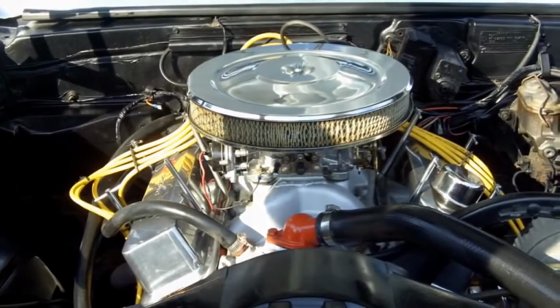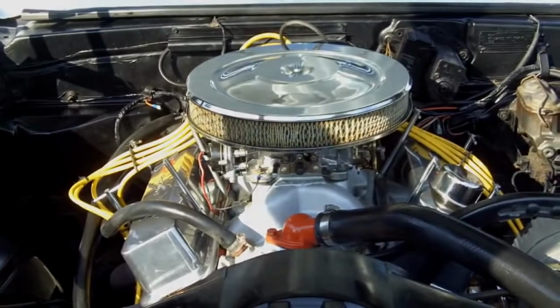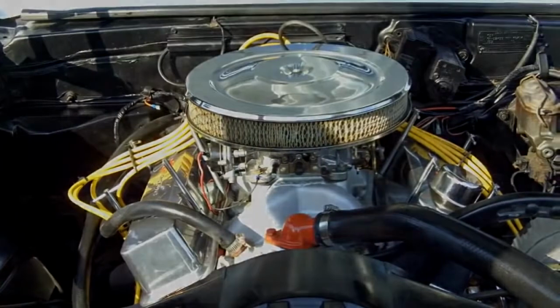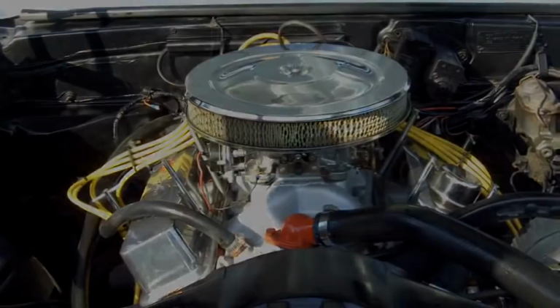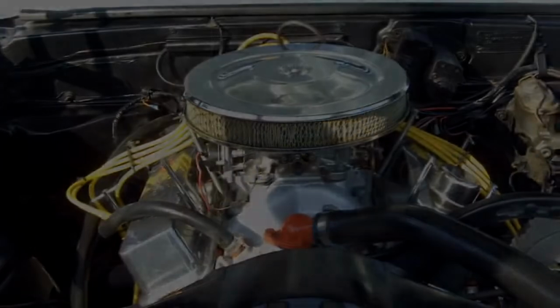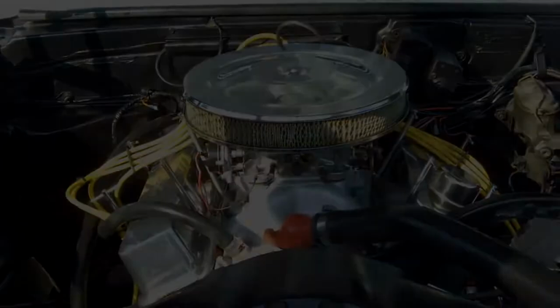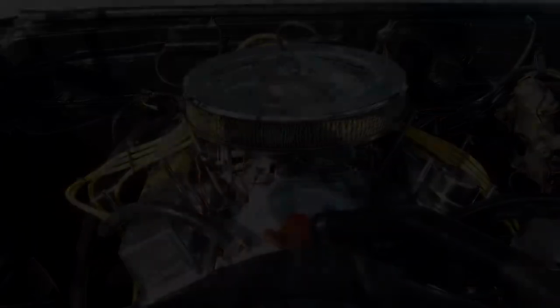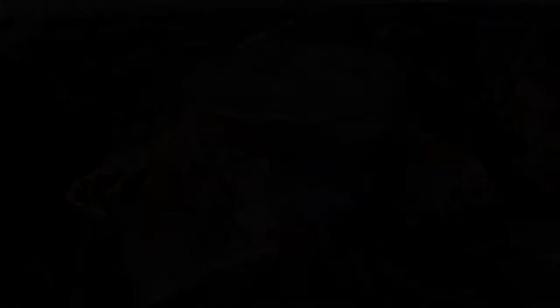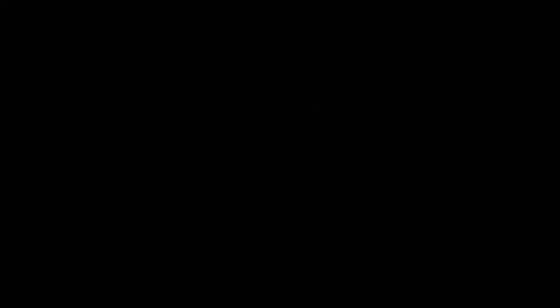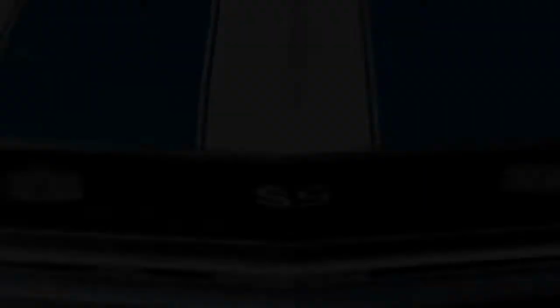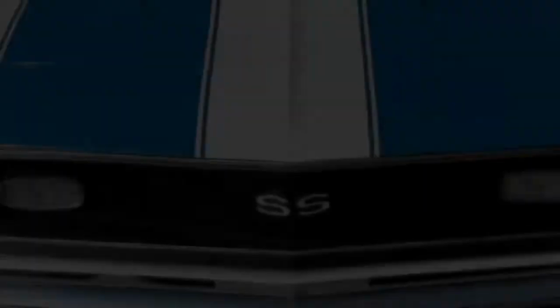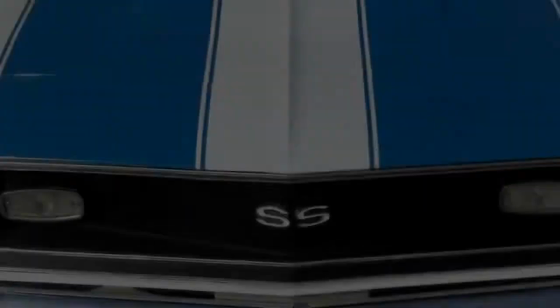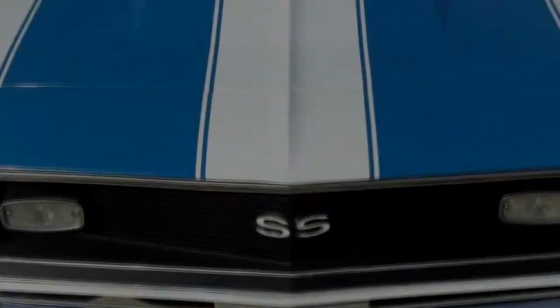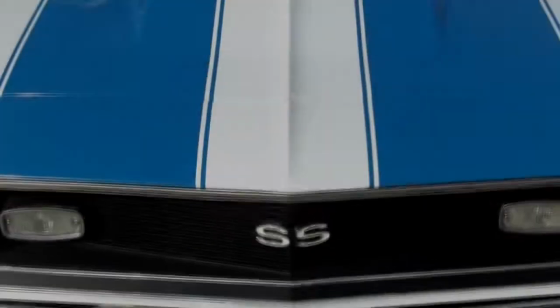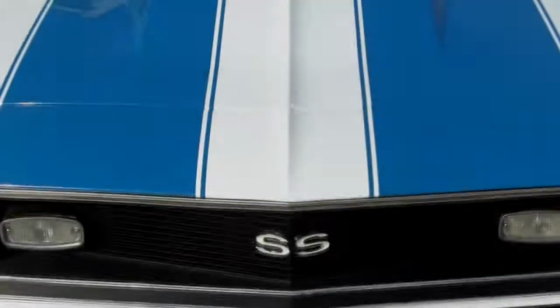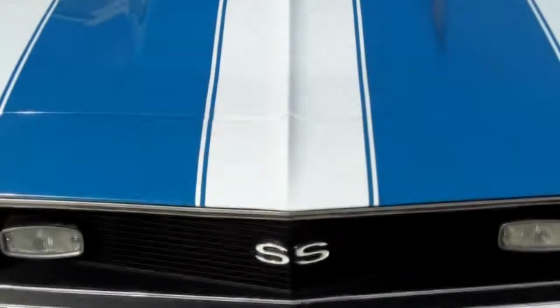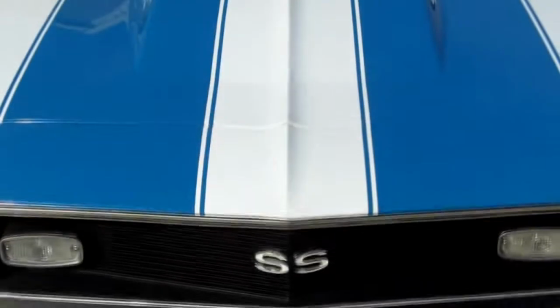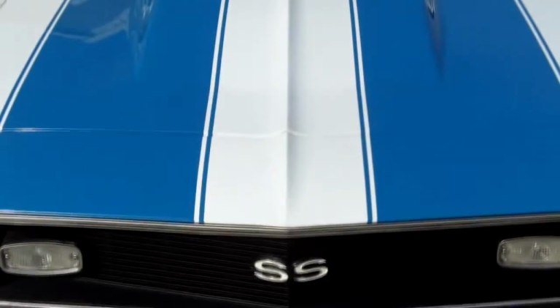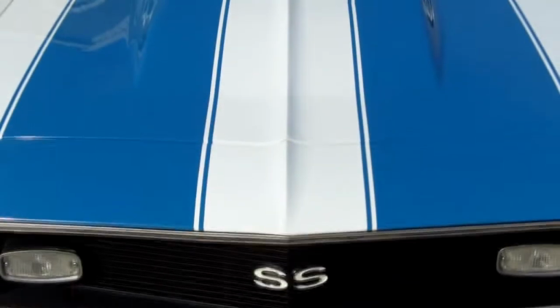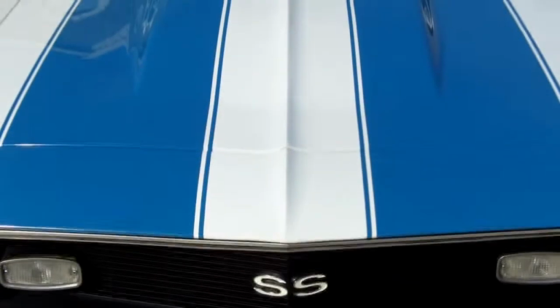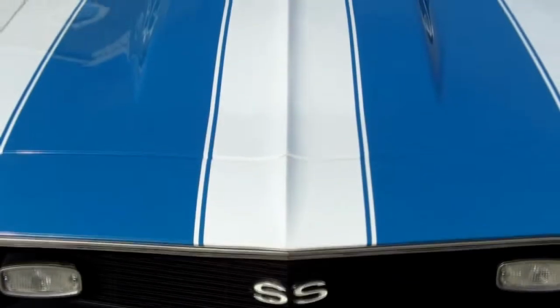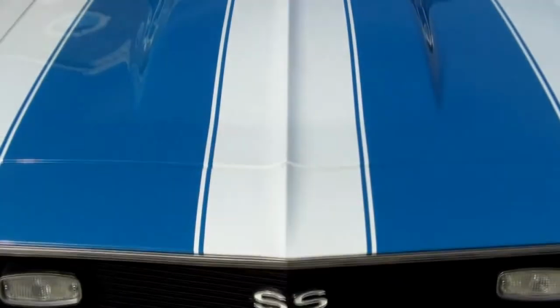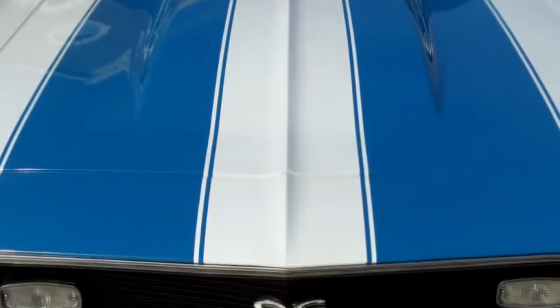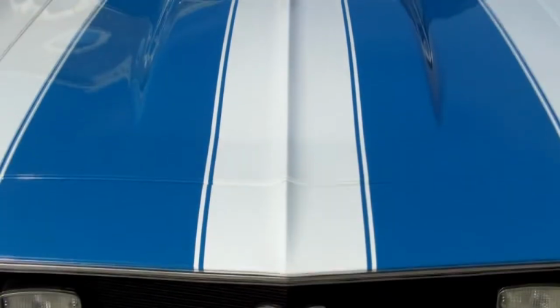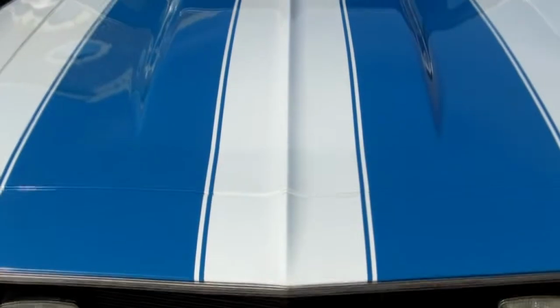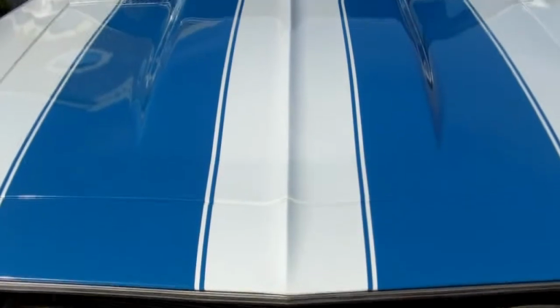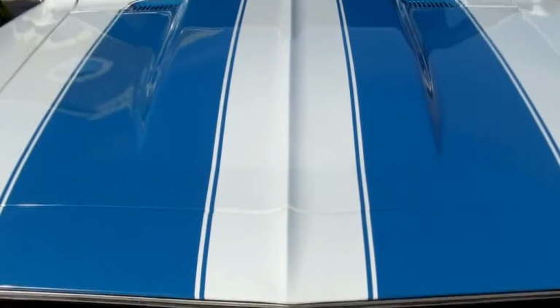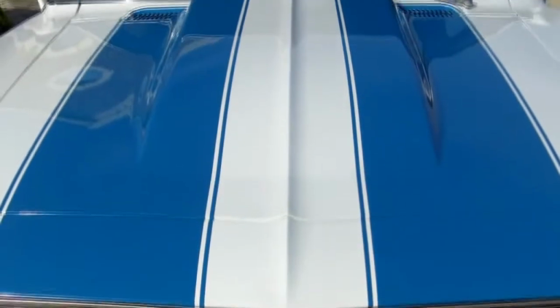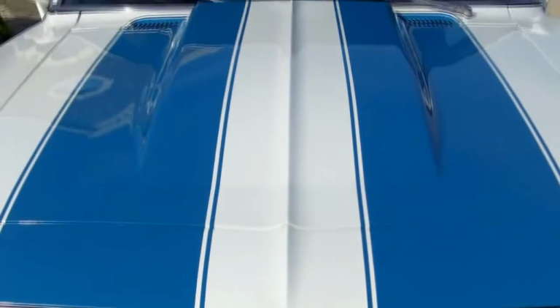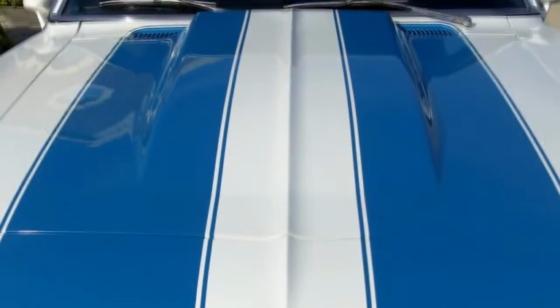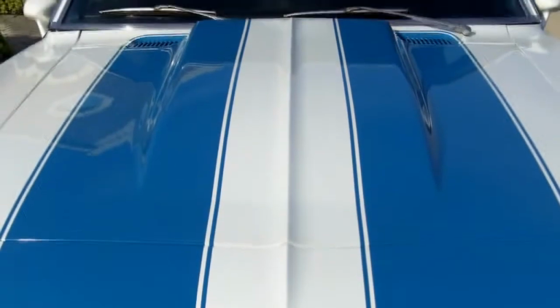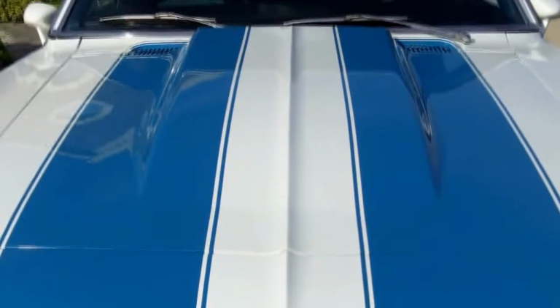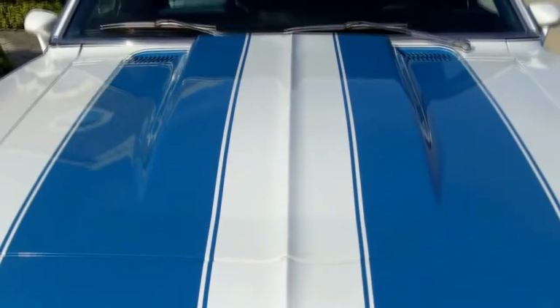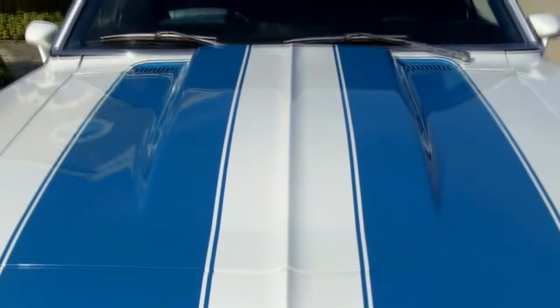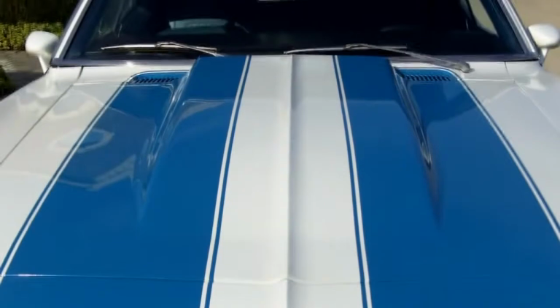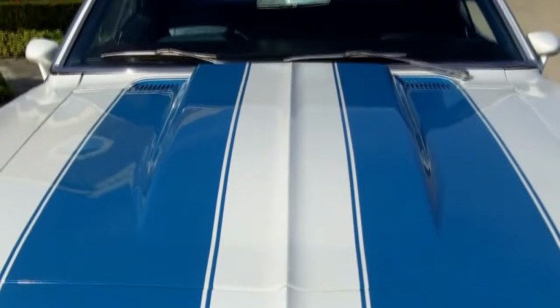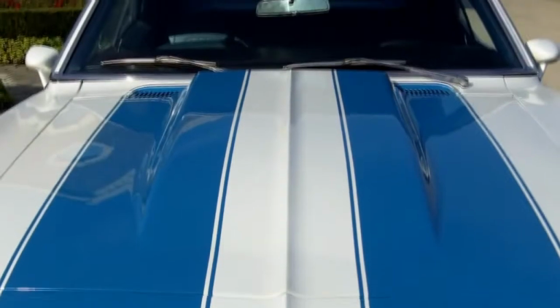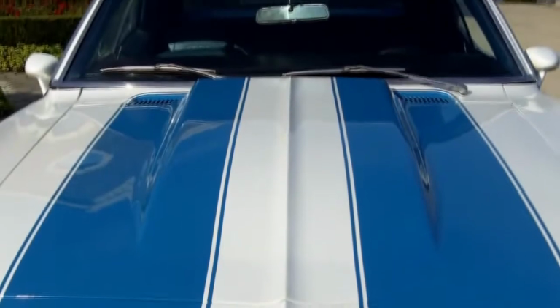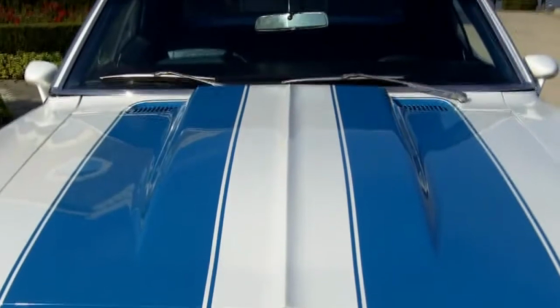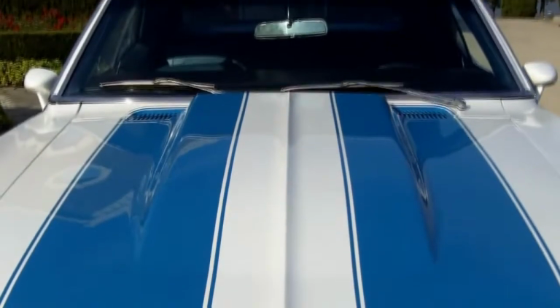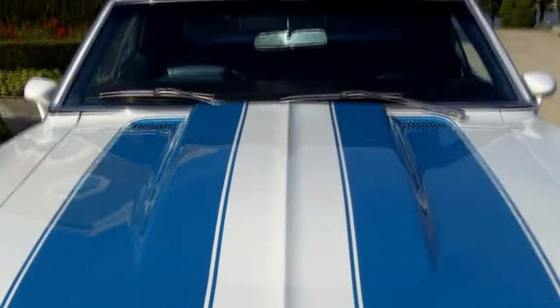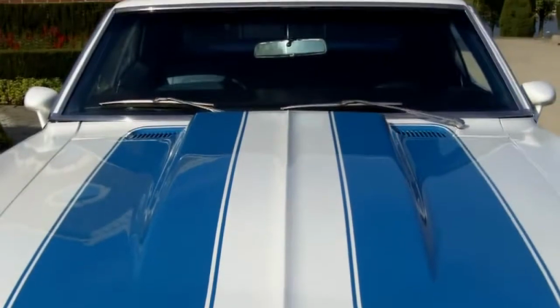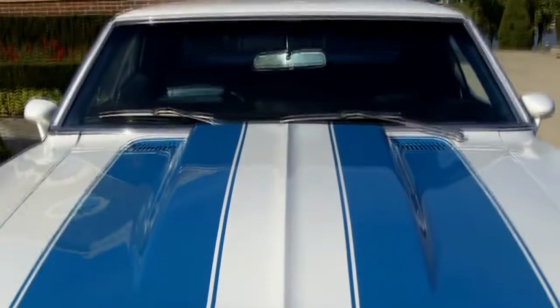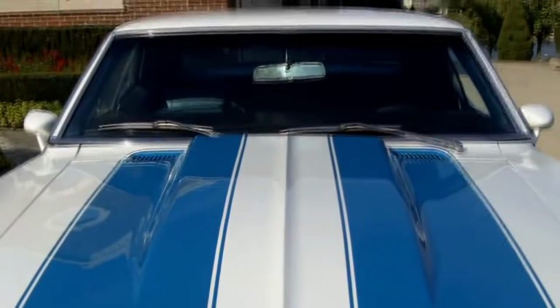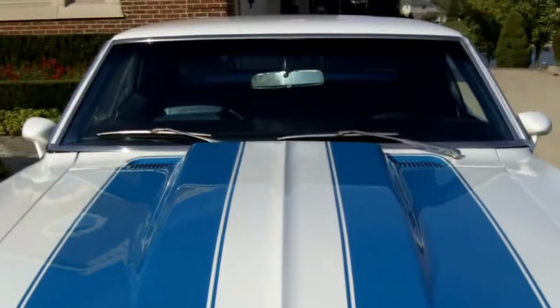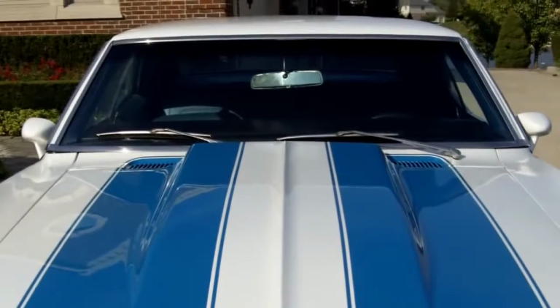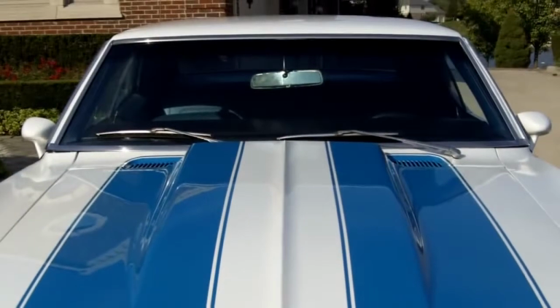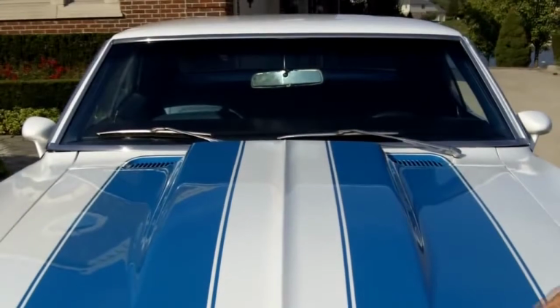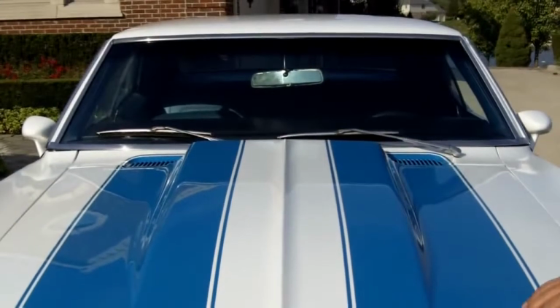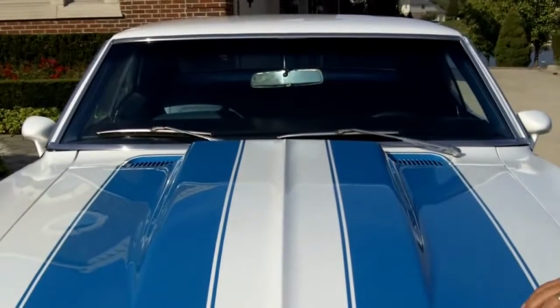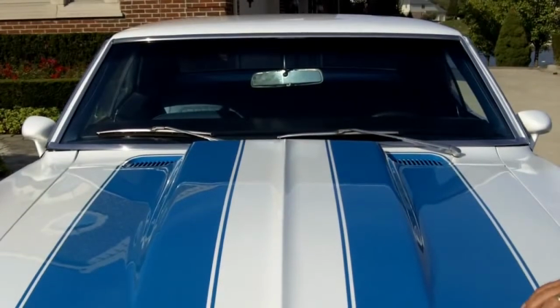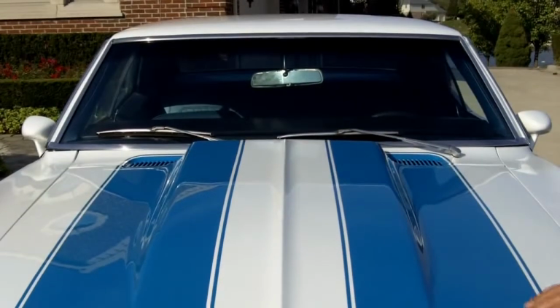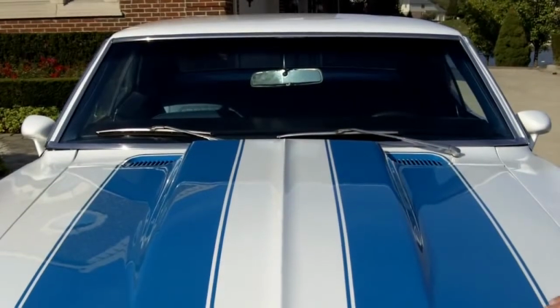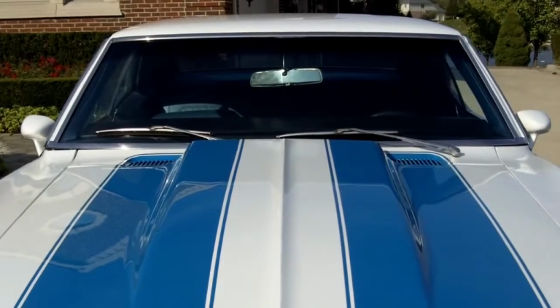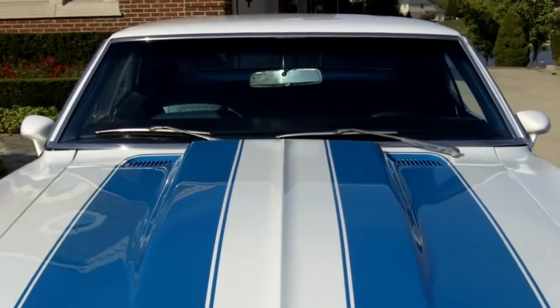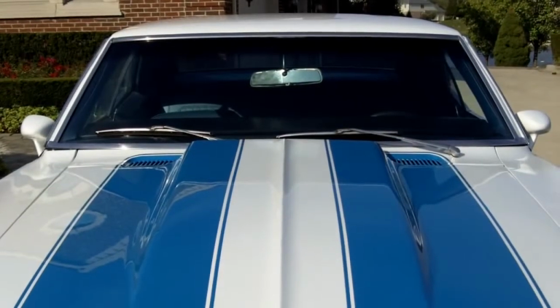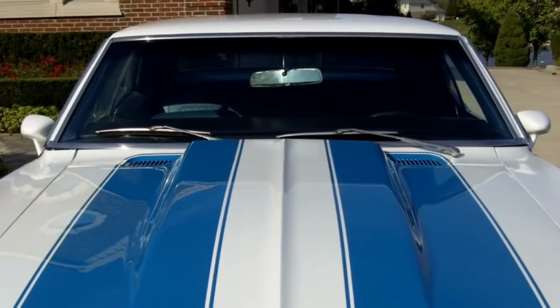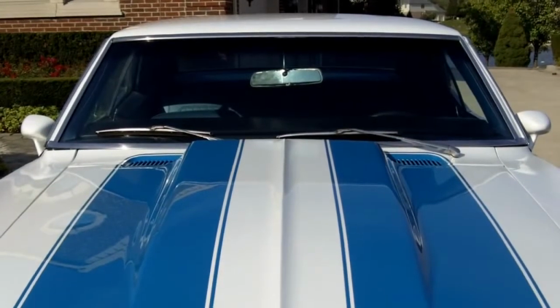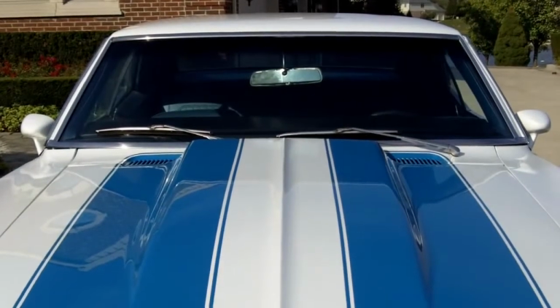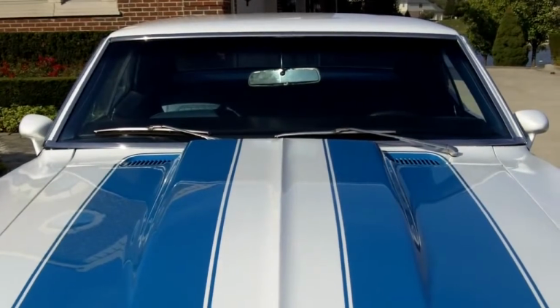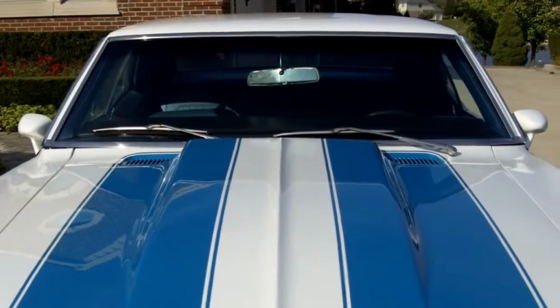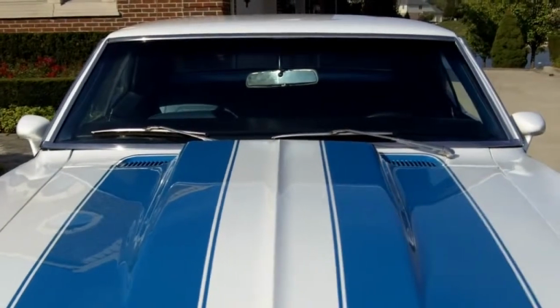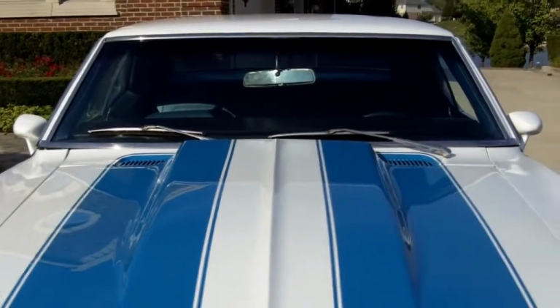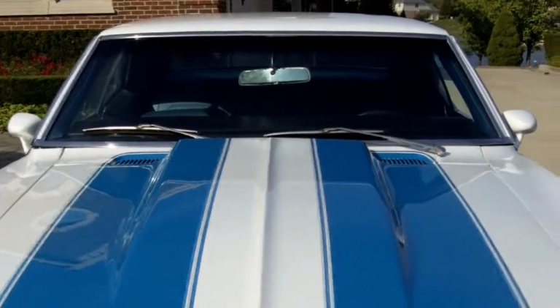Let's take a look at the paint — it's really a cool color combo. You've got the white paint and the blue stripes with a light blue interior.